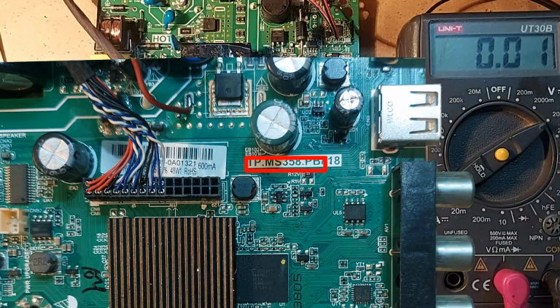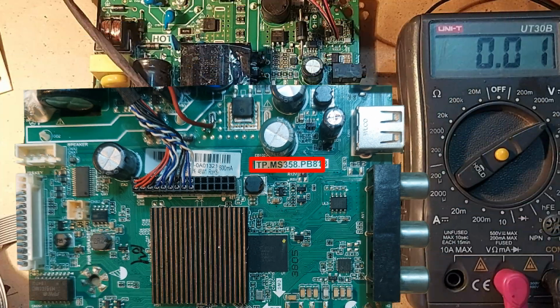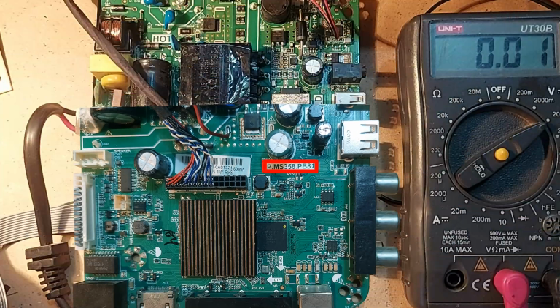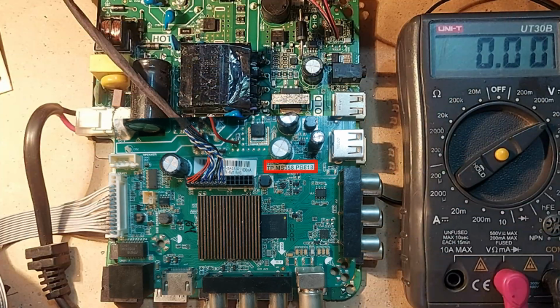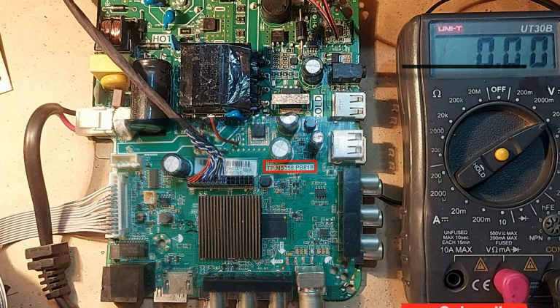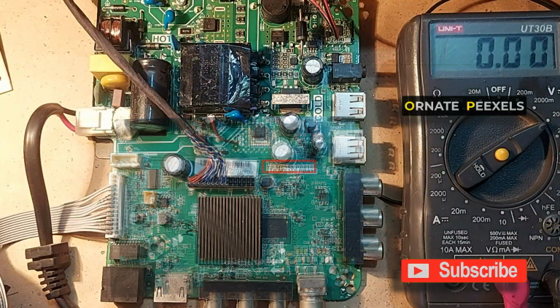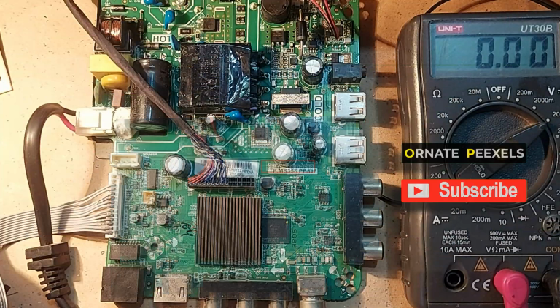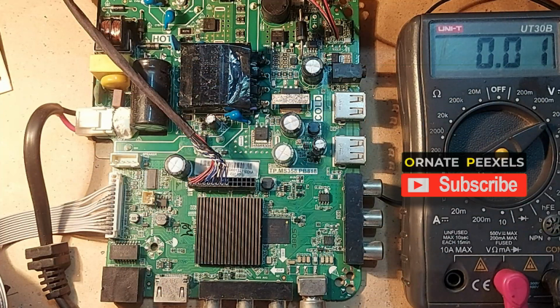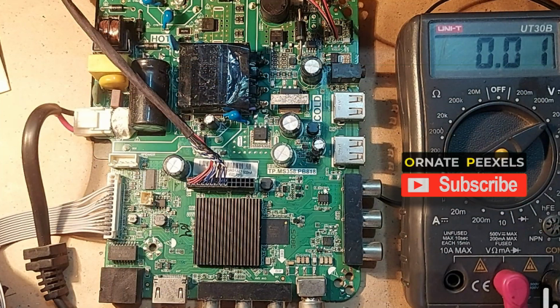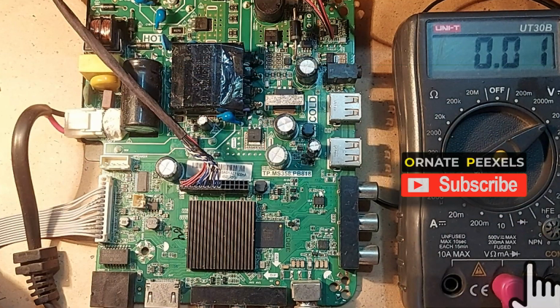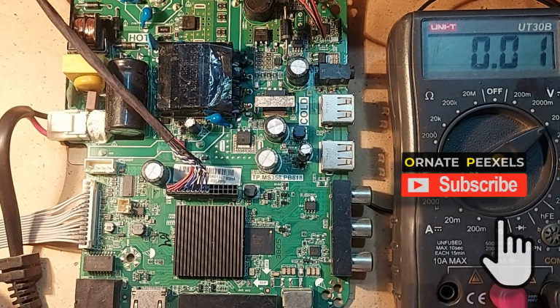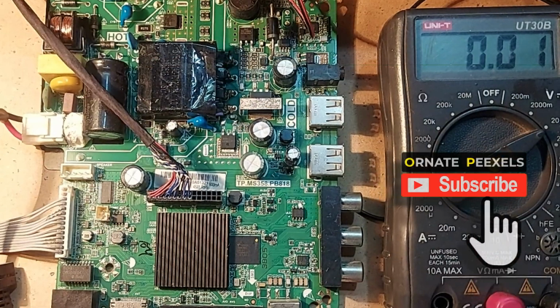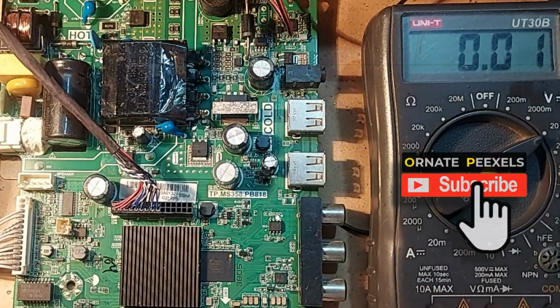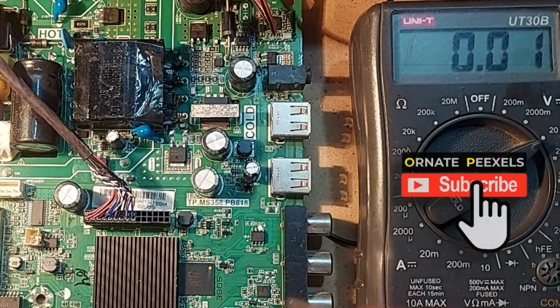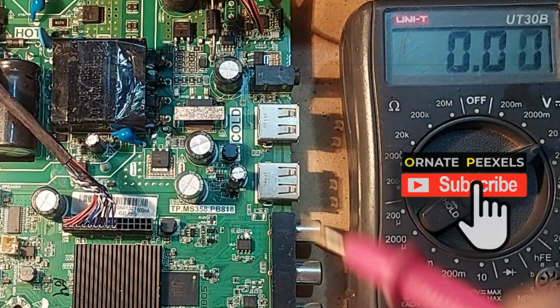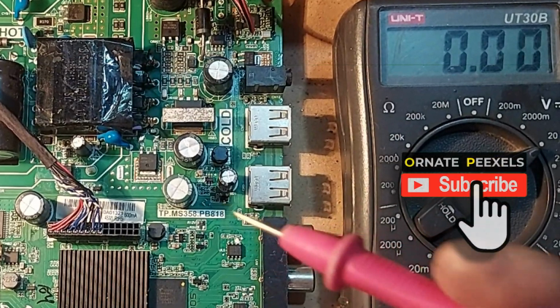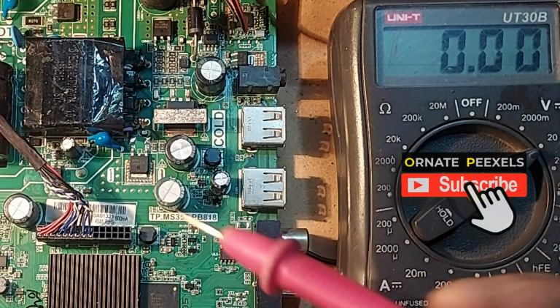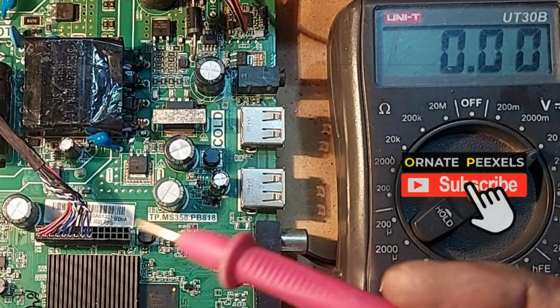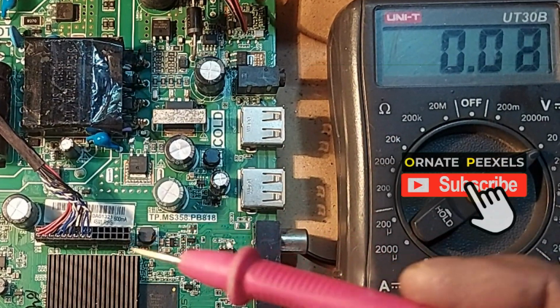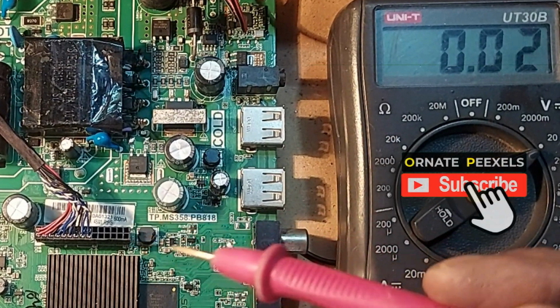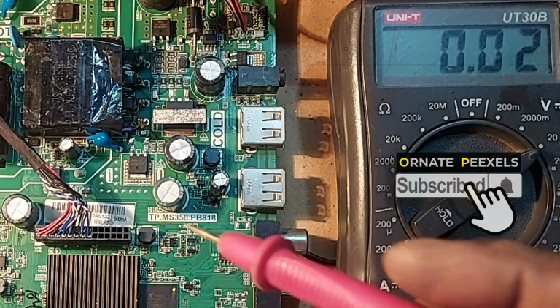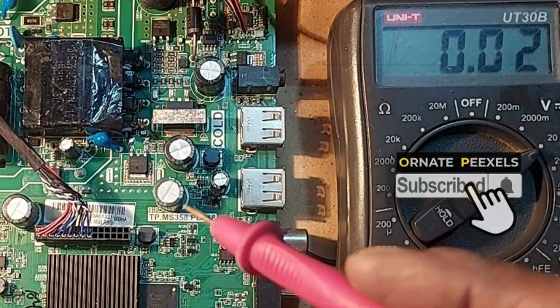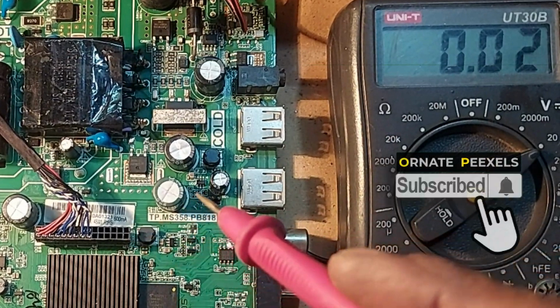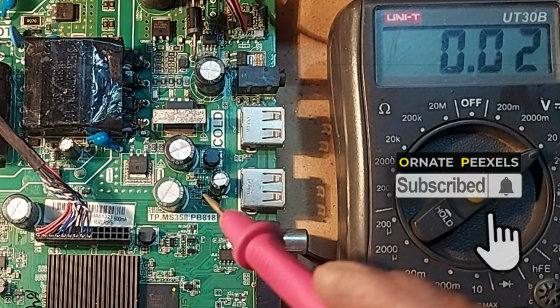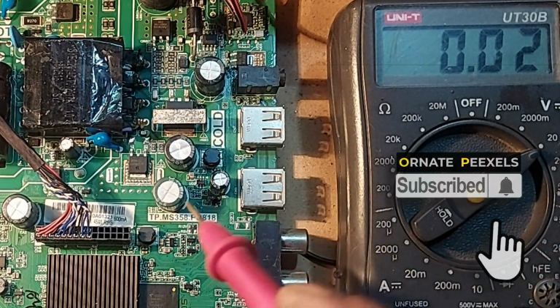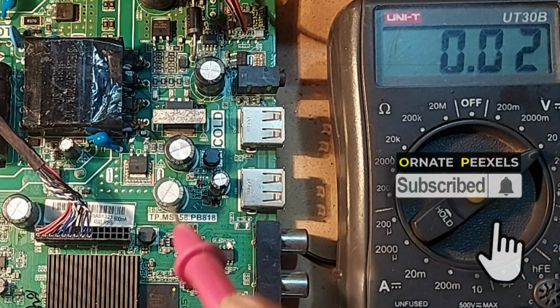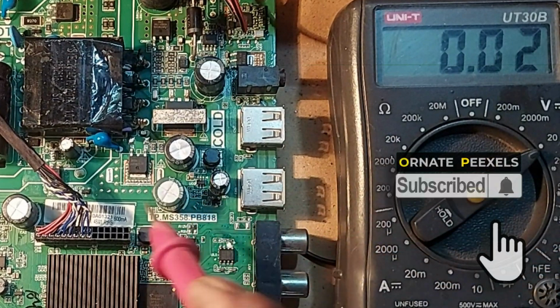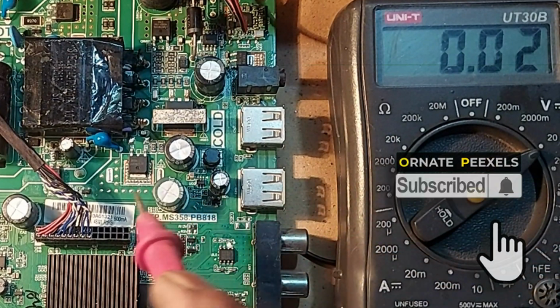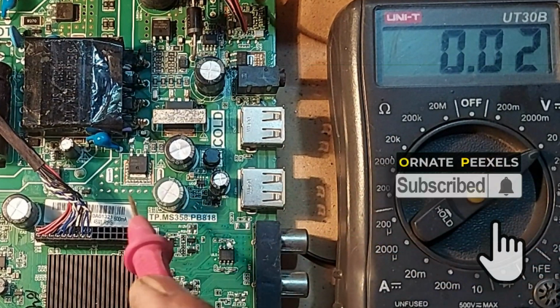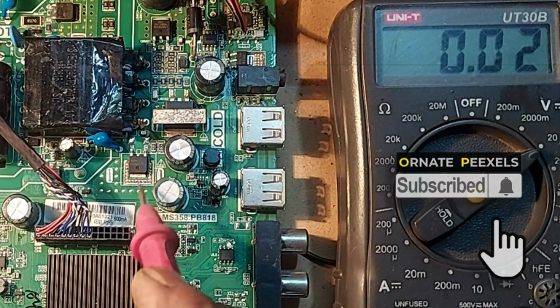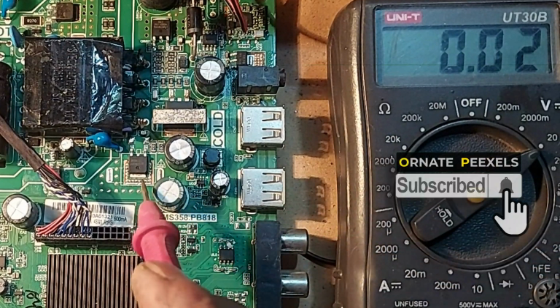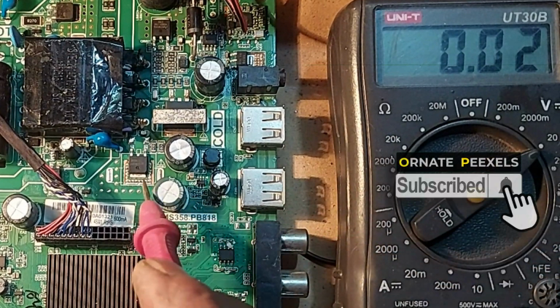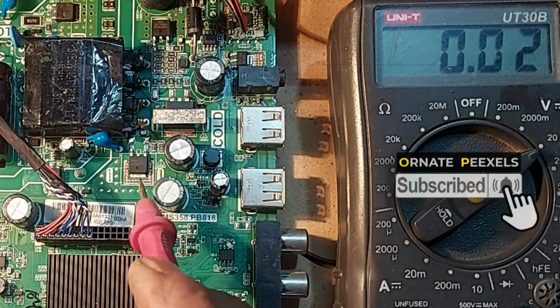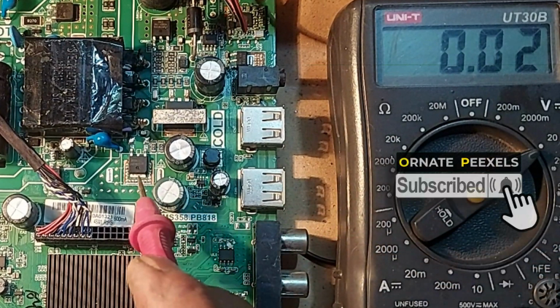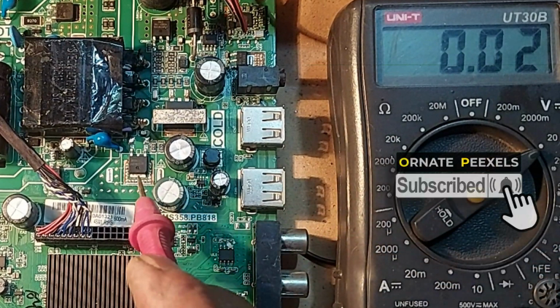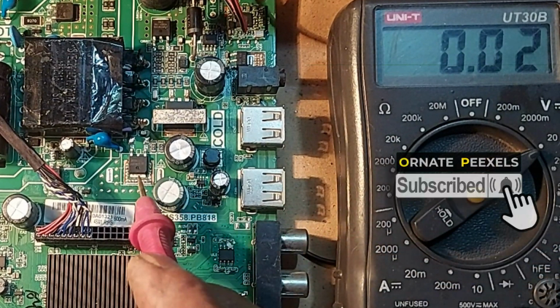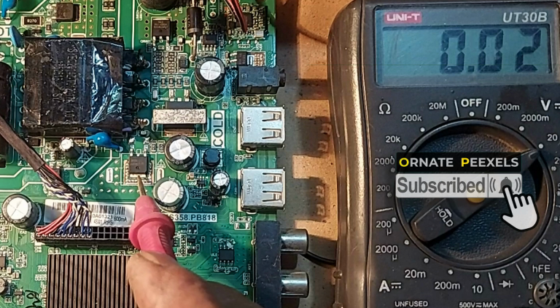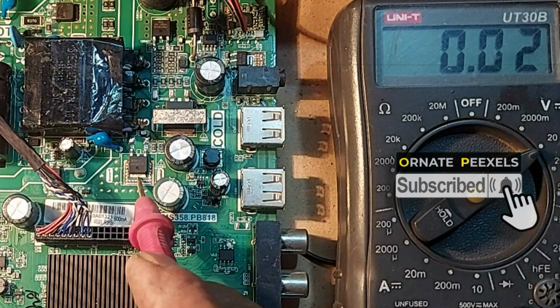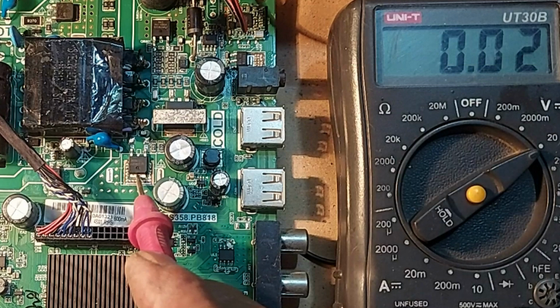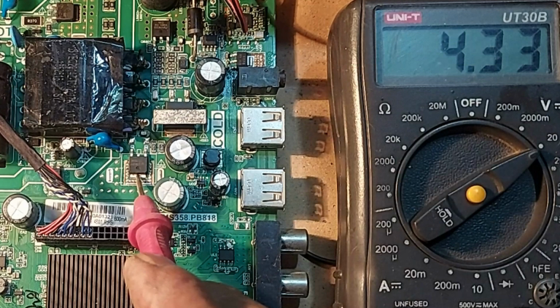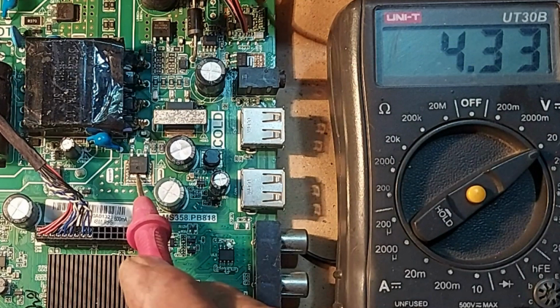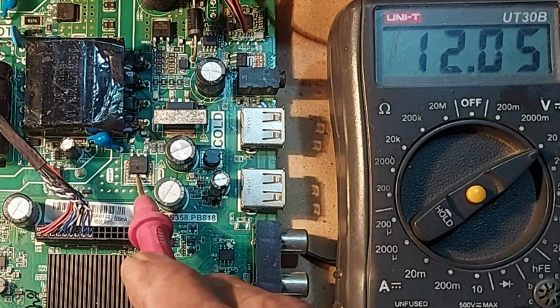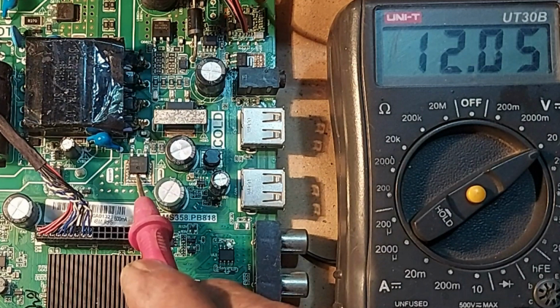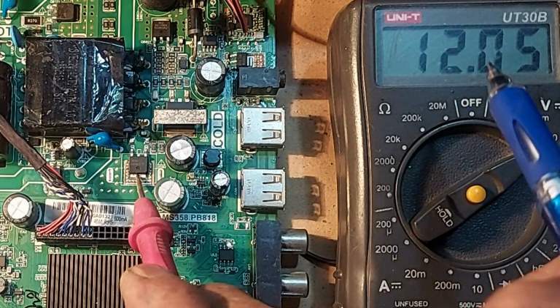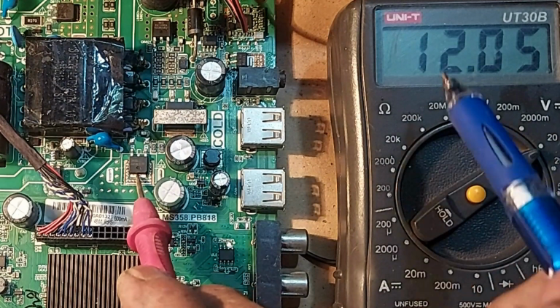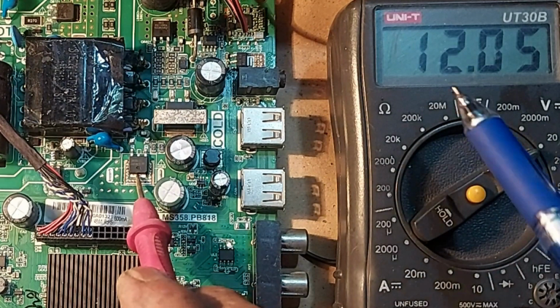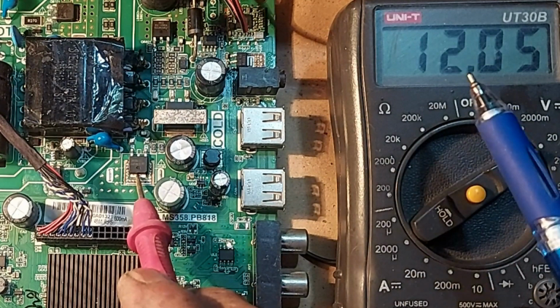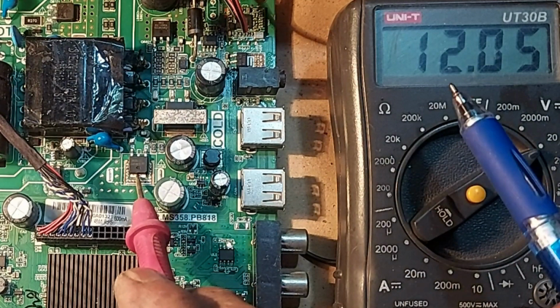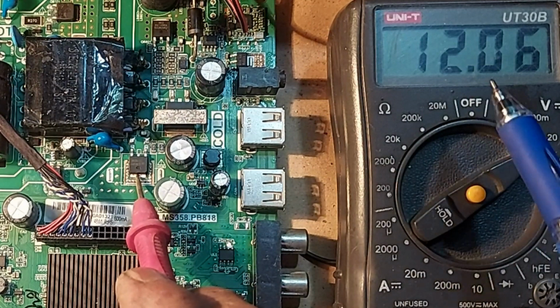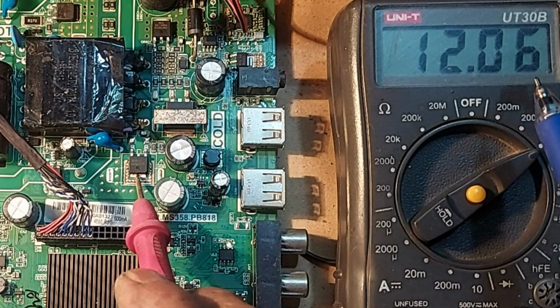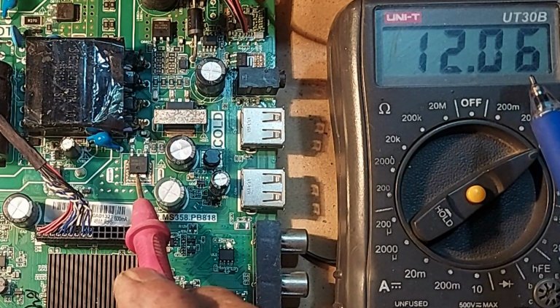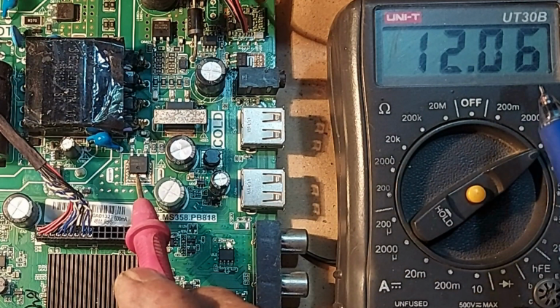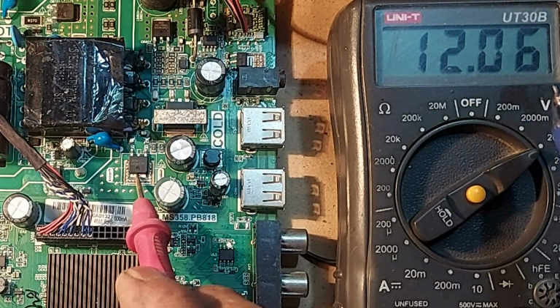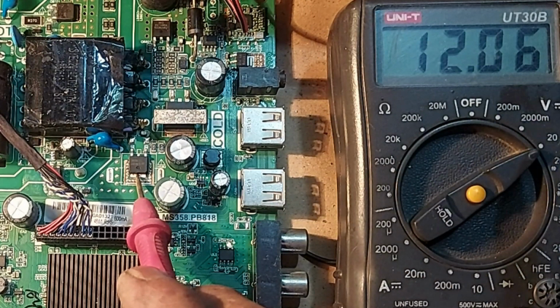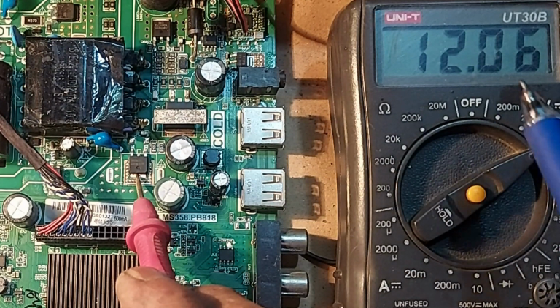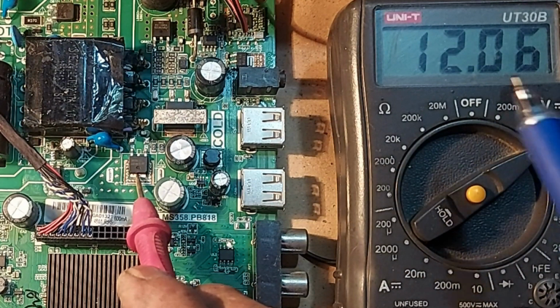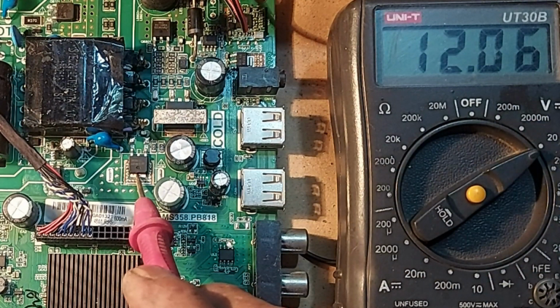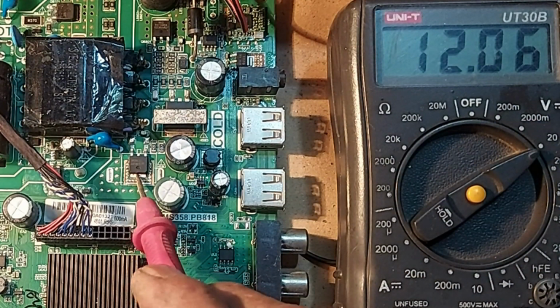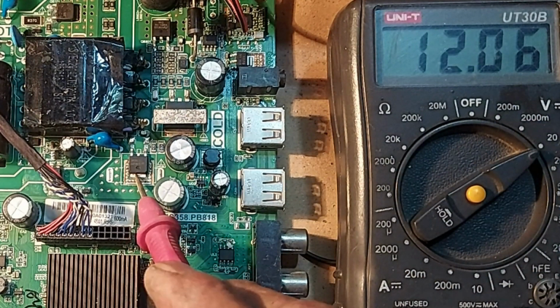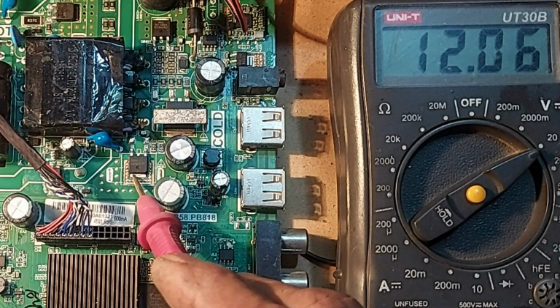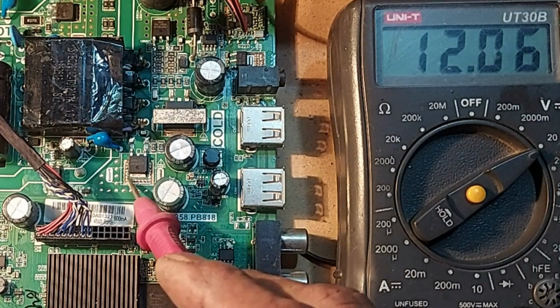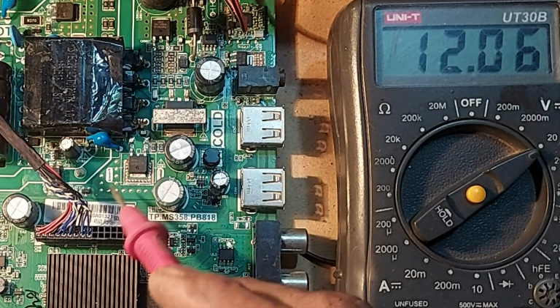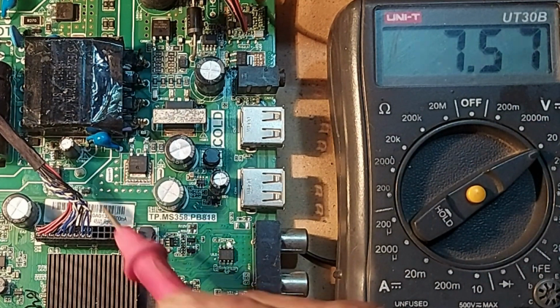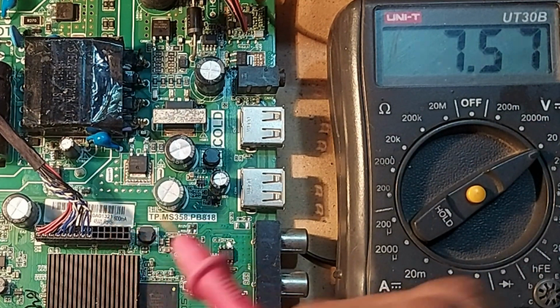First we can measure the output voltage of the SMPS. 12 volts — very good.